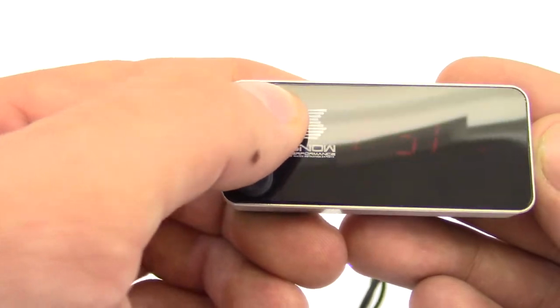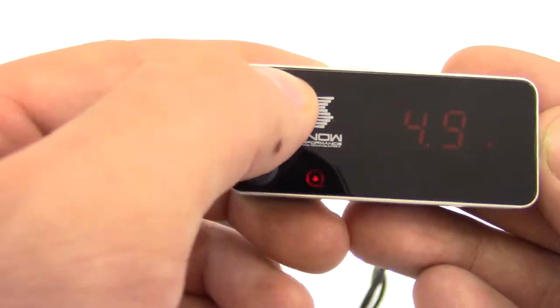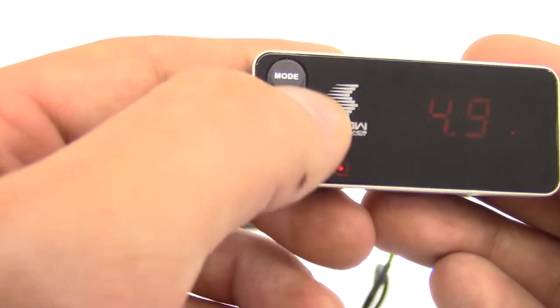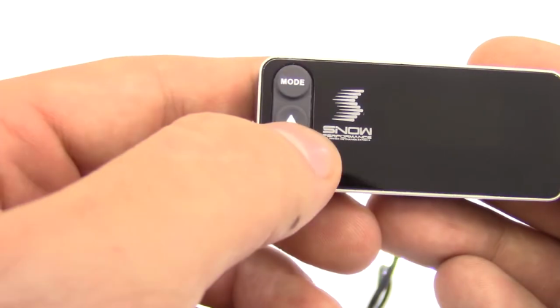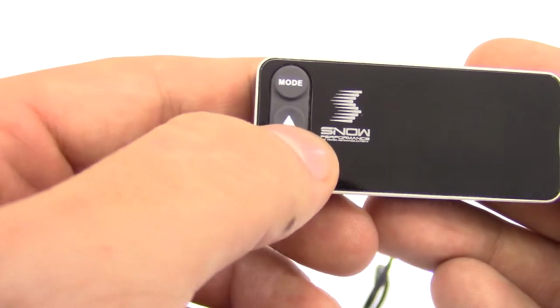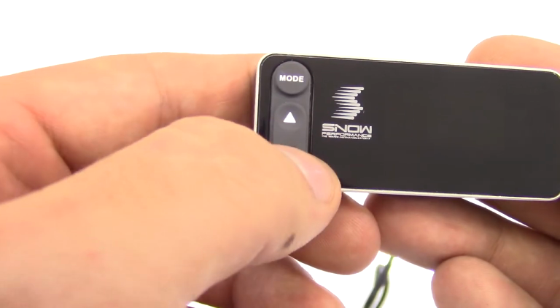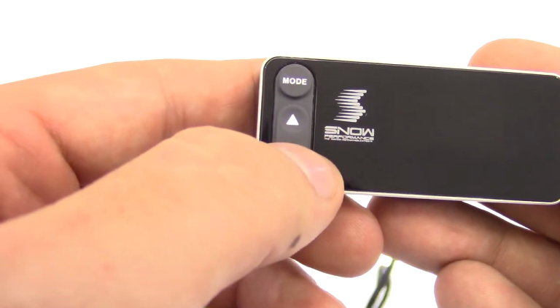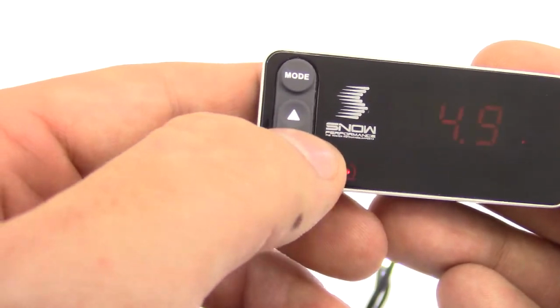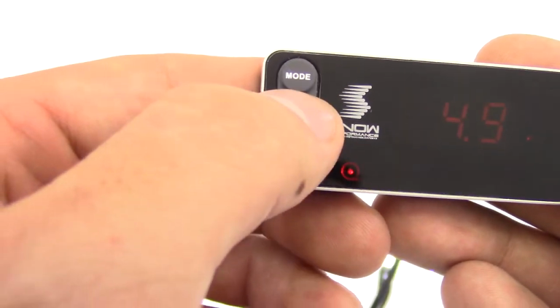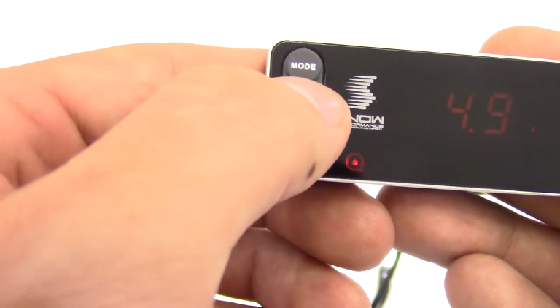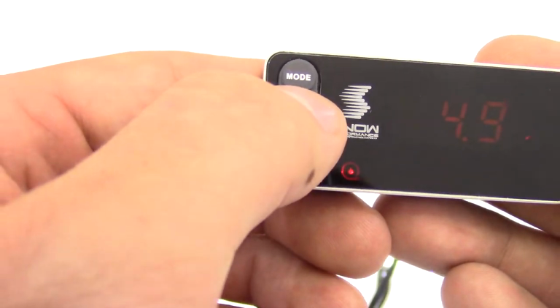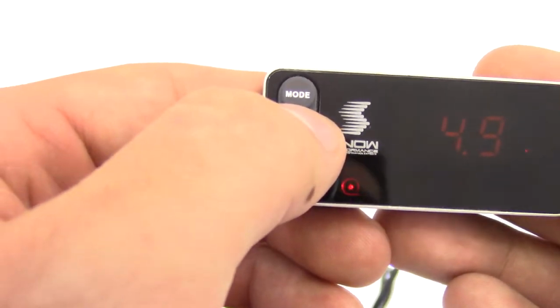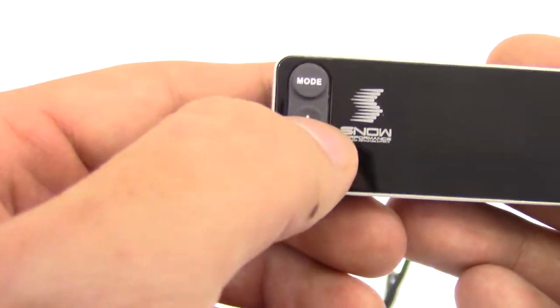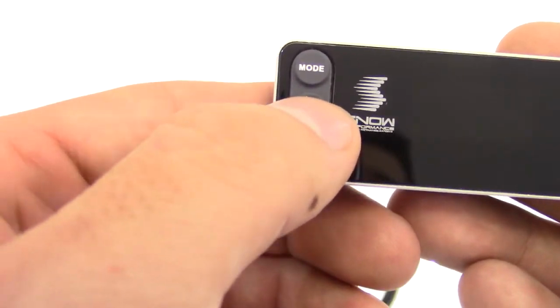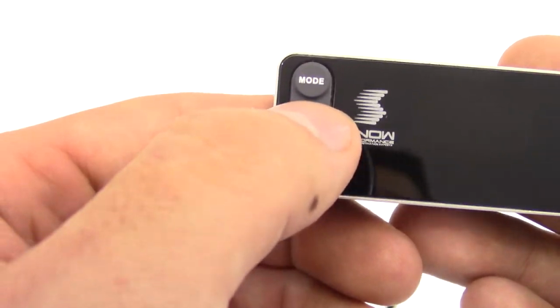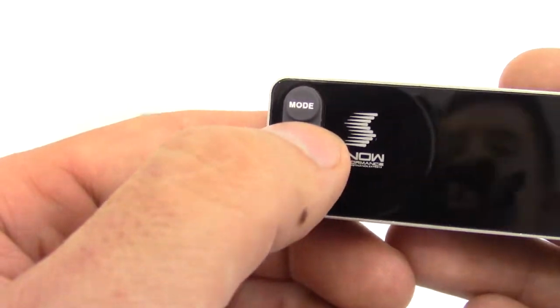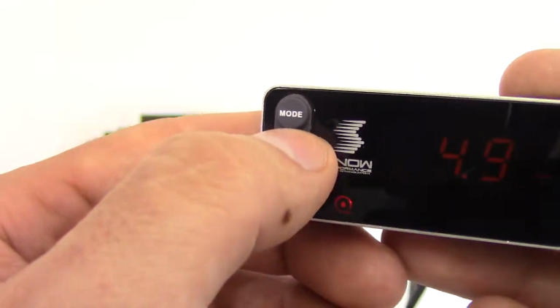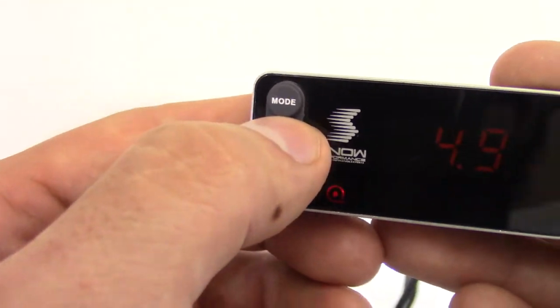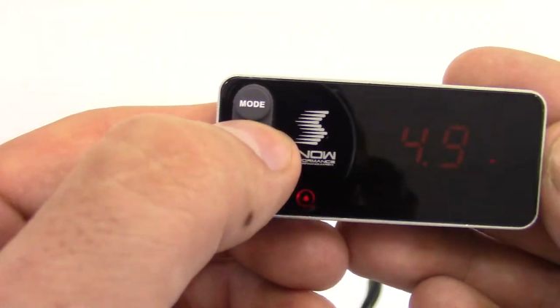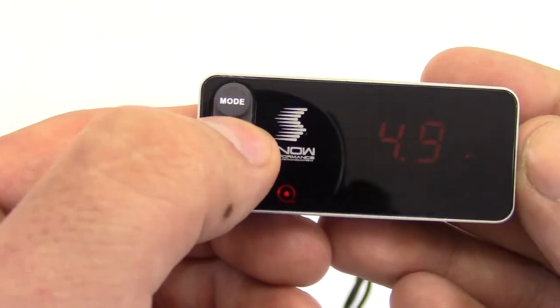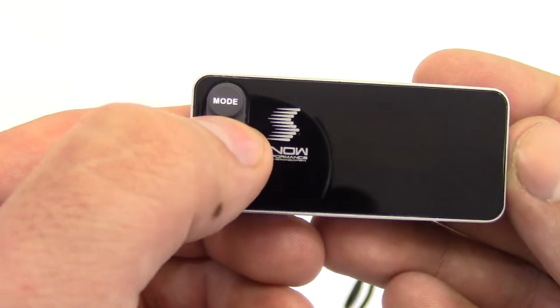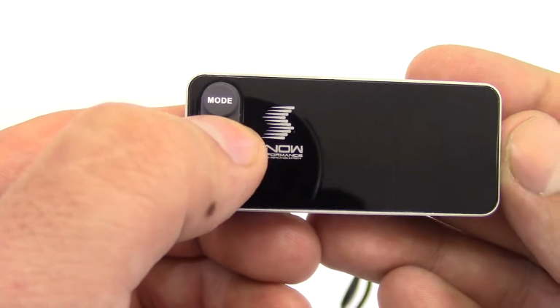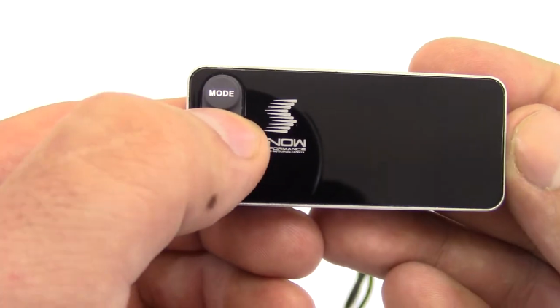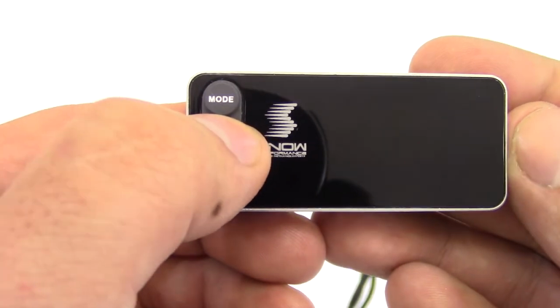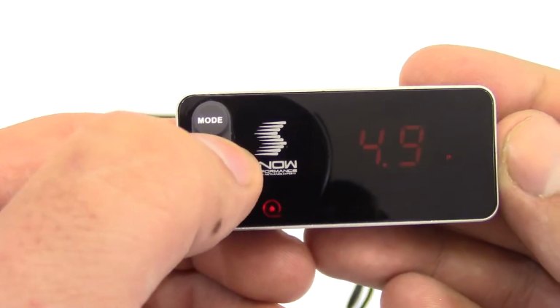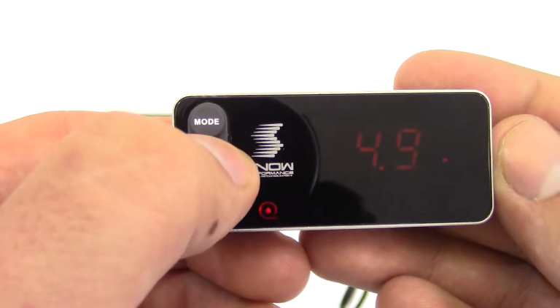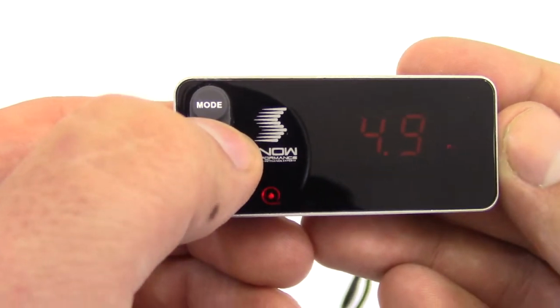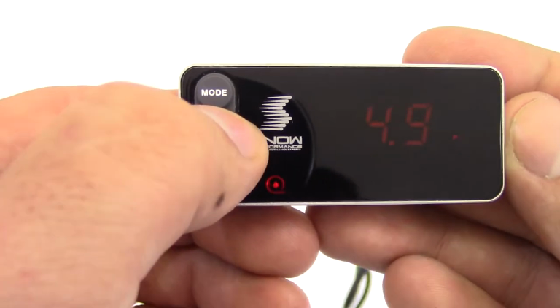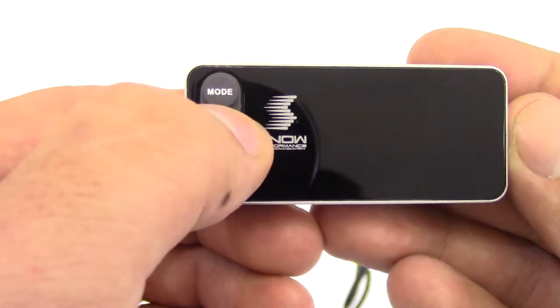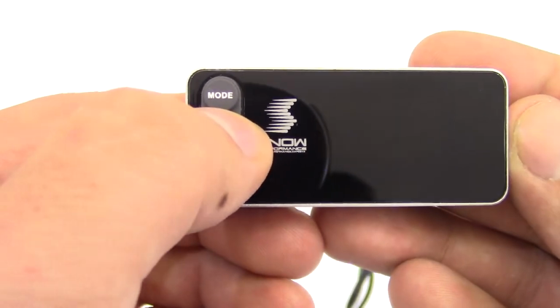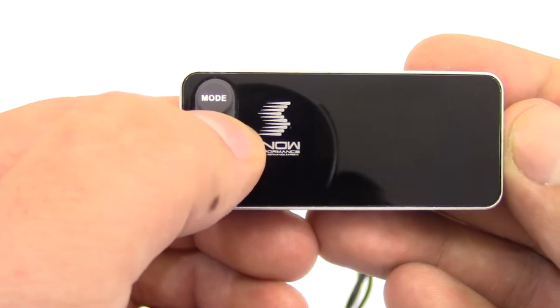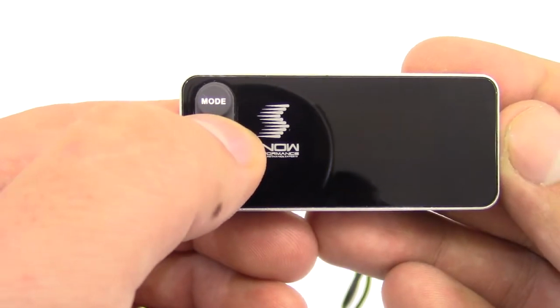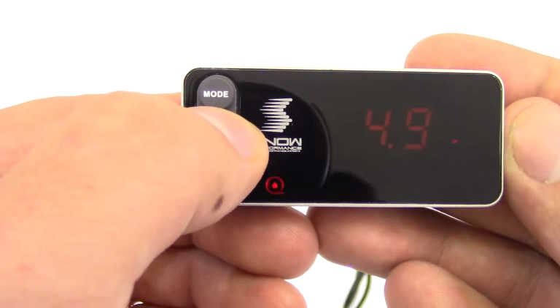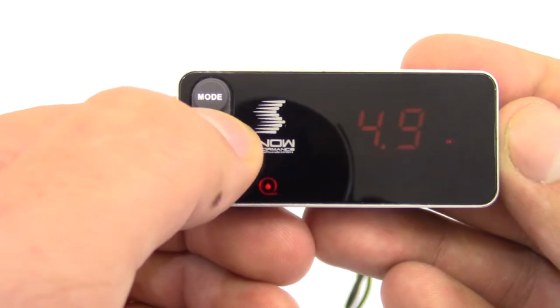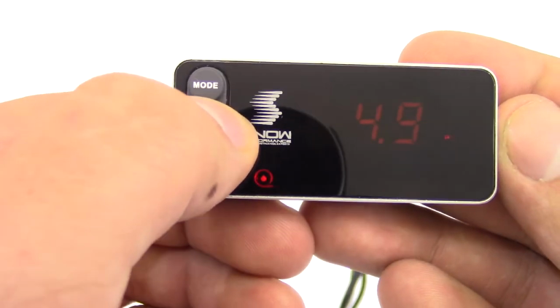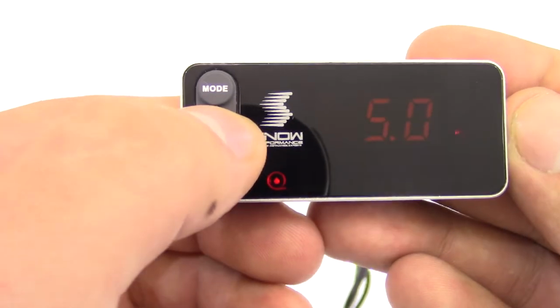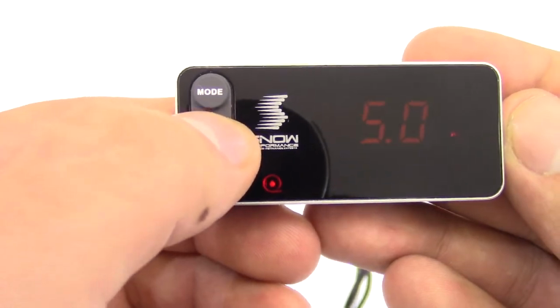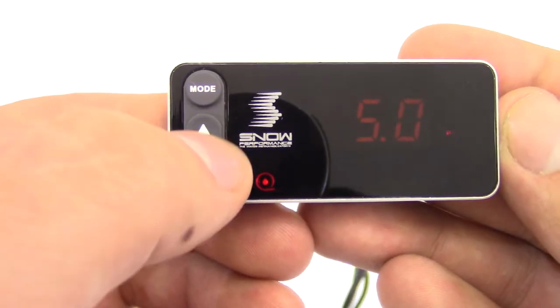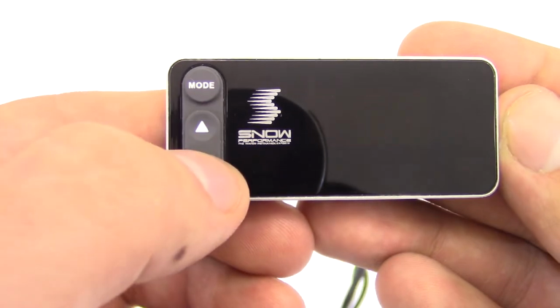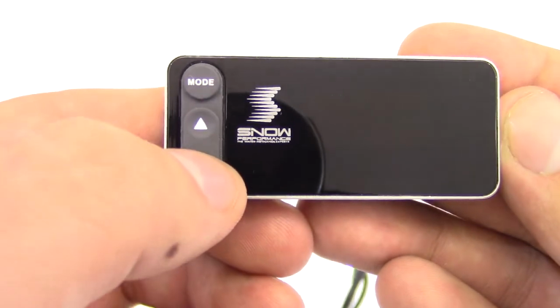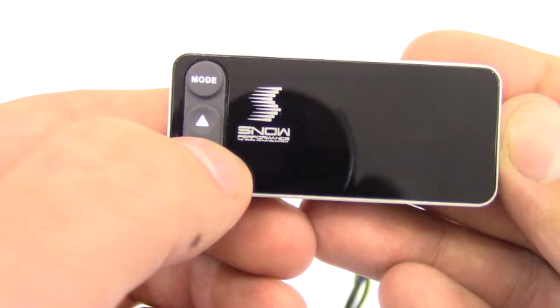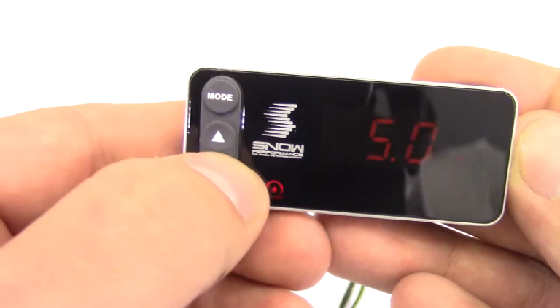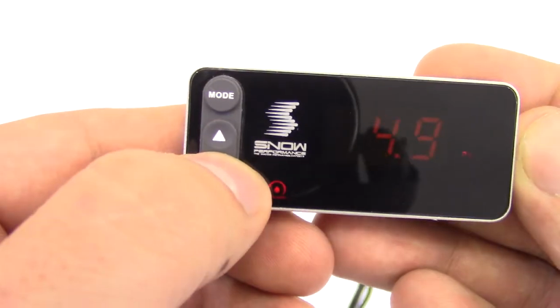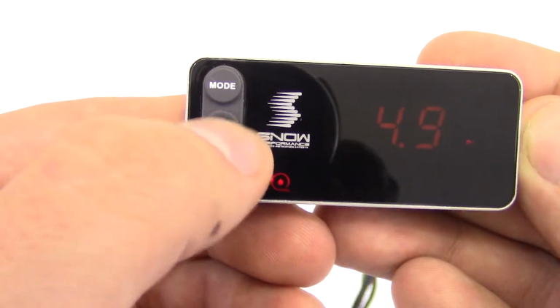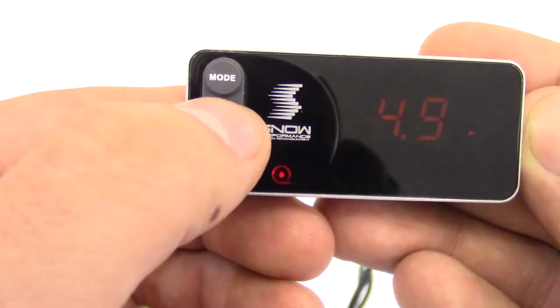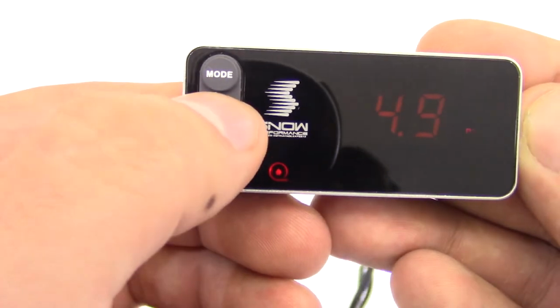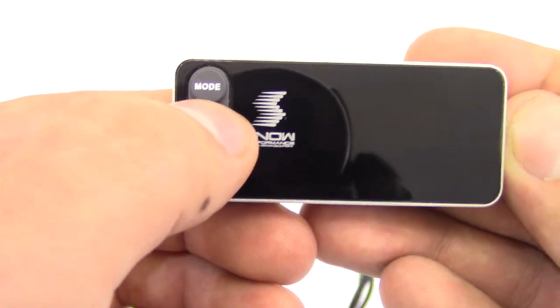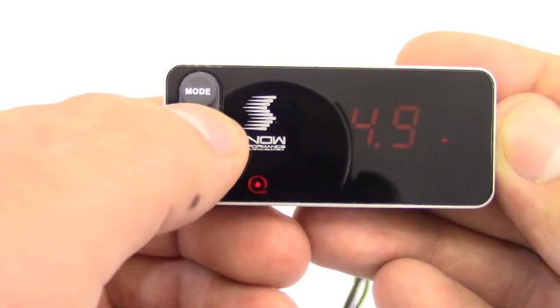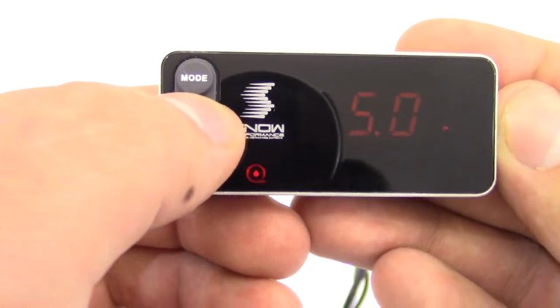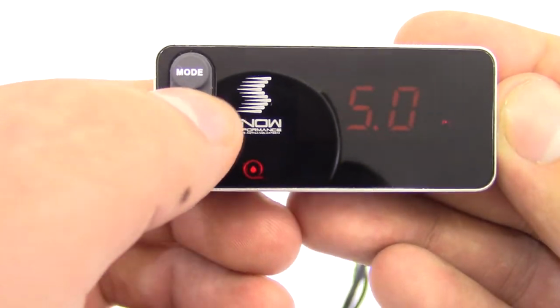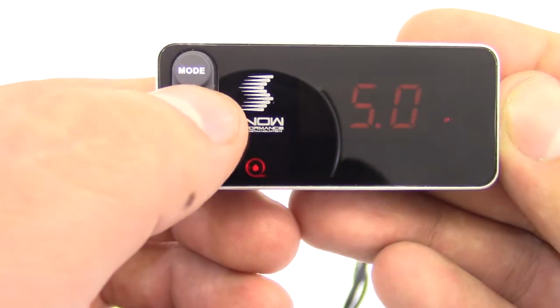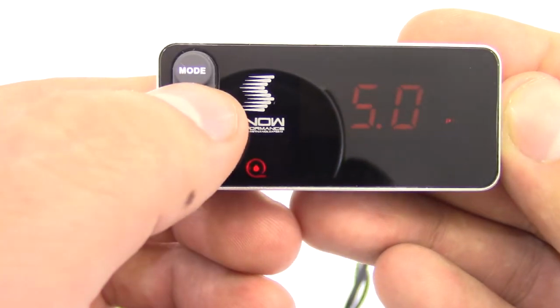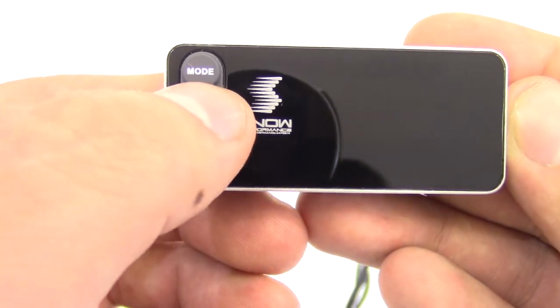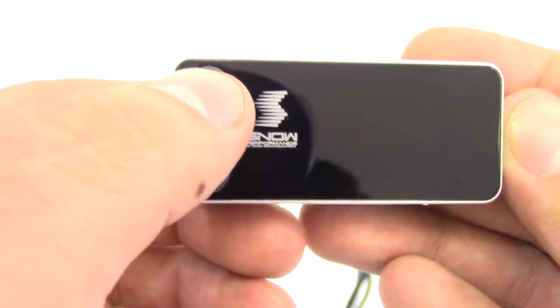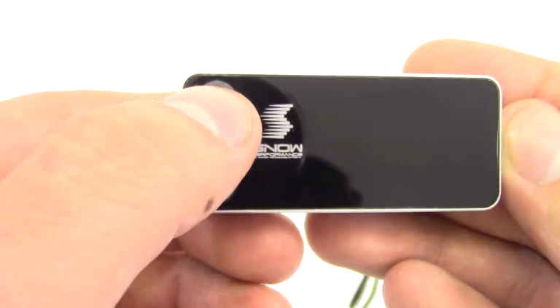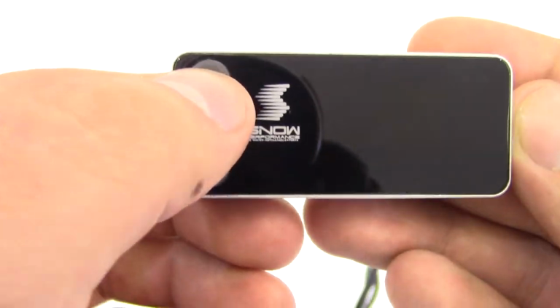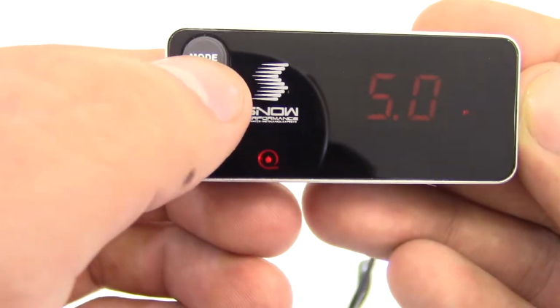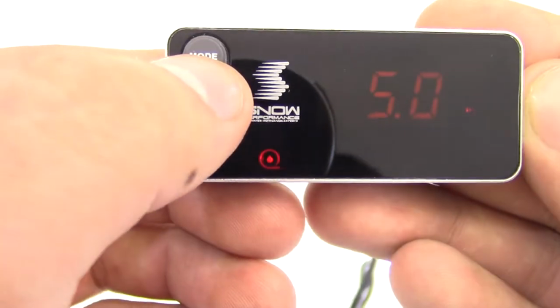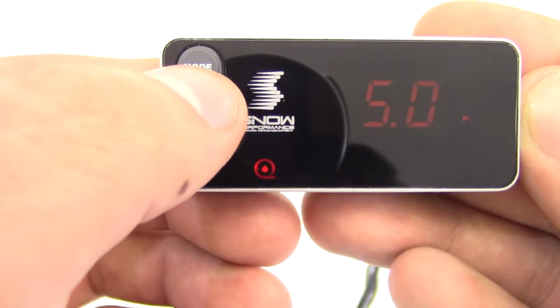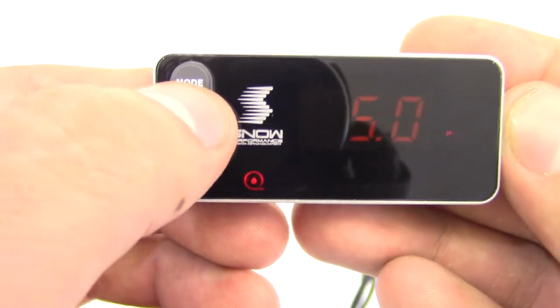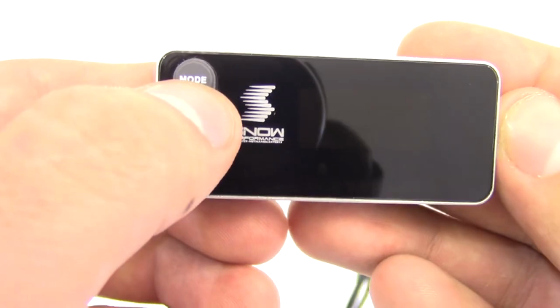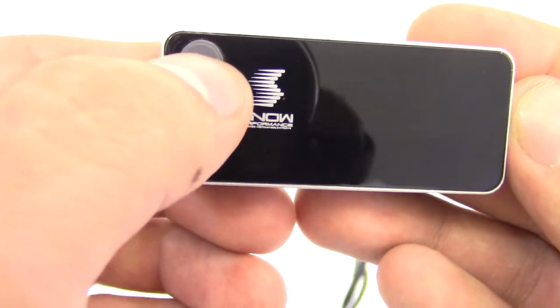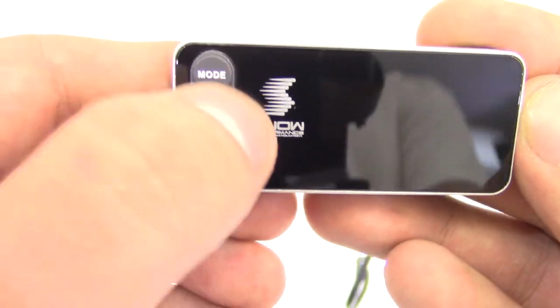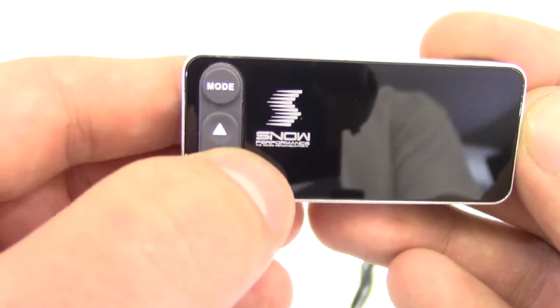You click mode one more time while it's flashing and you can change your start injection point. This will be when your water methanol starts to inject.